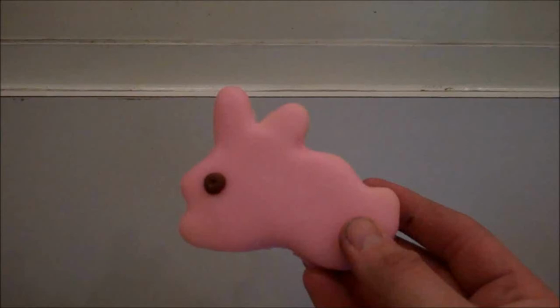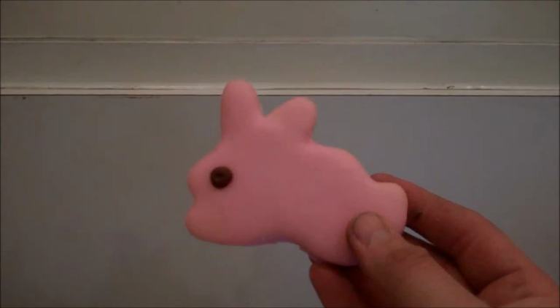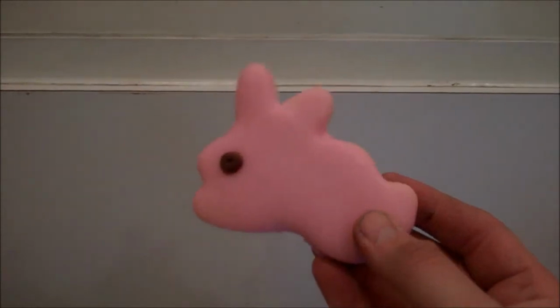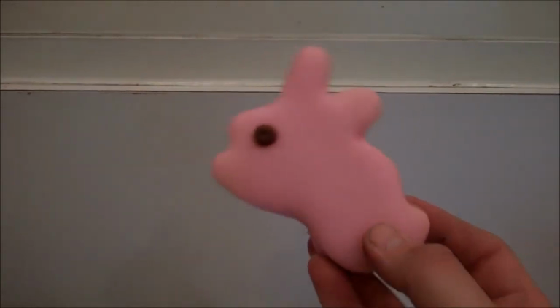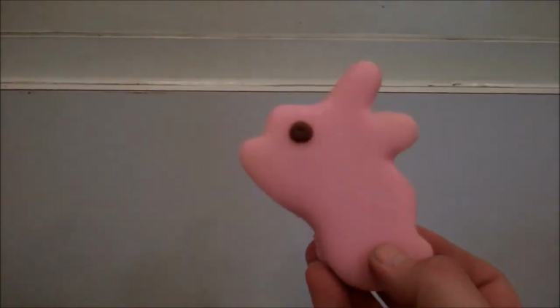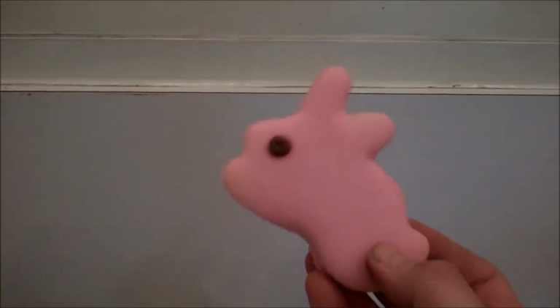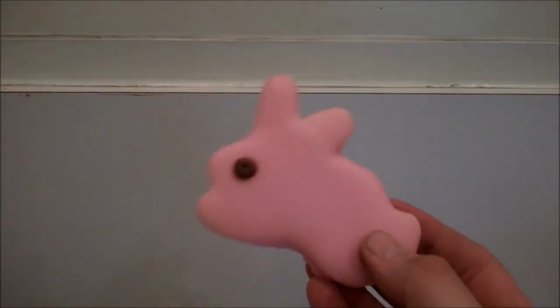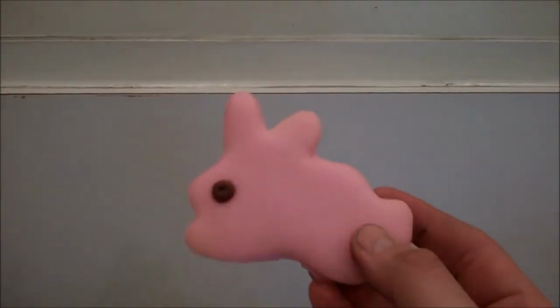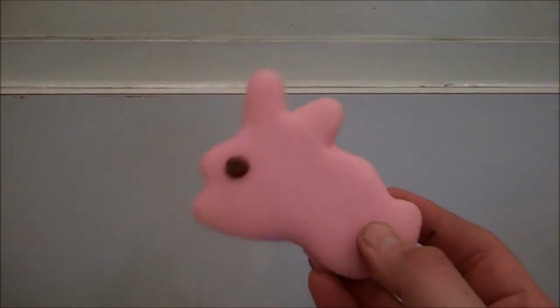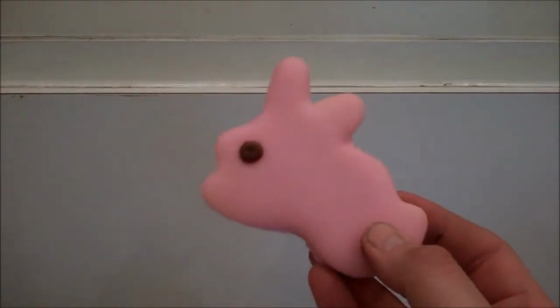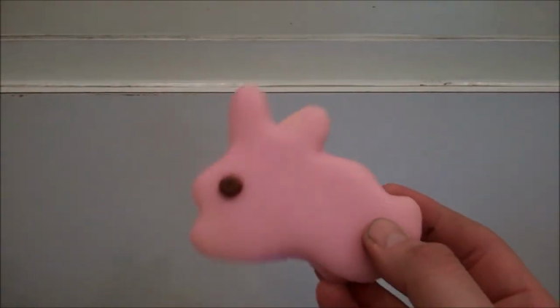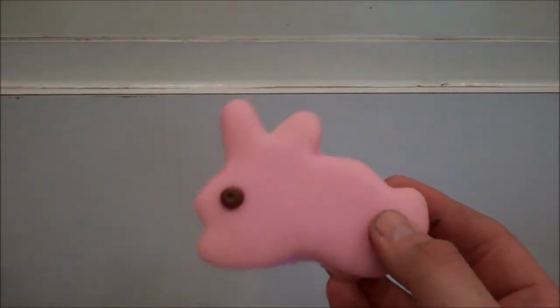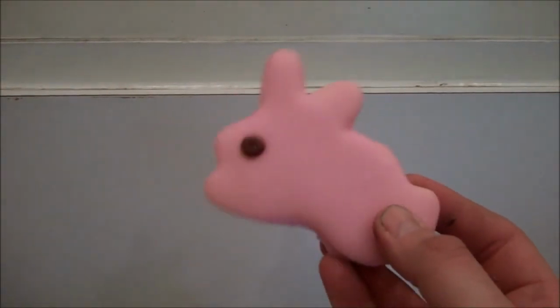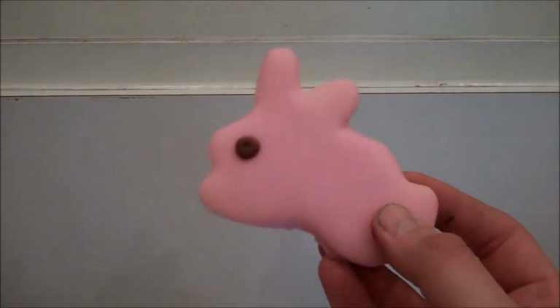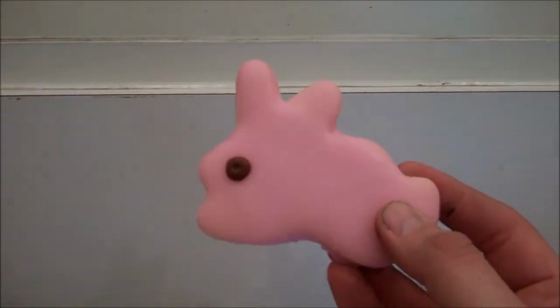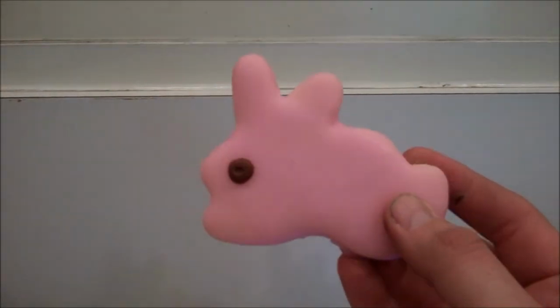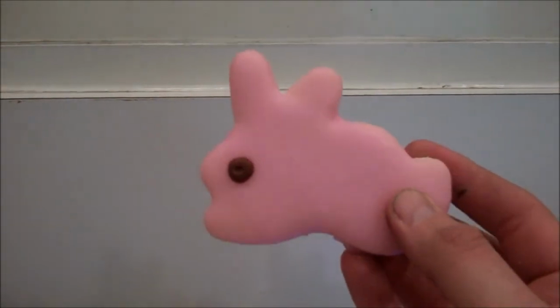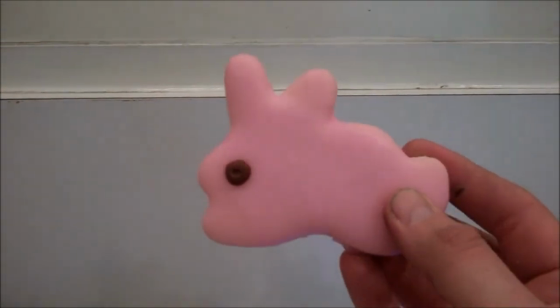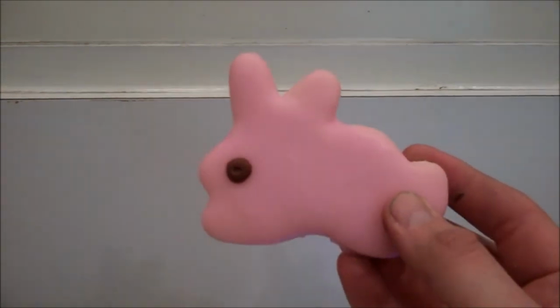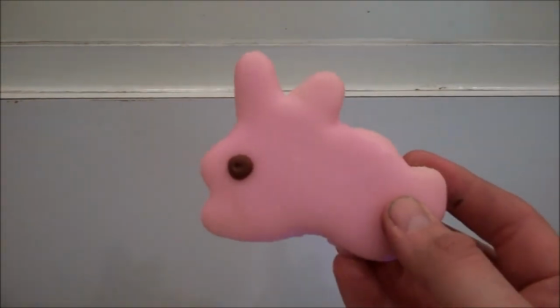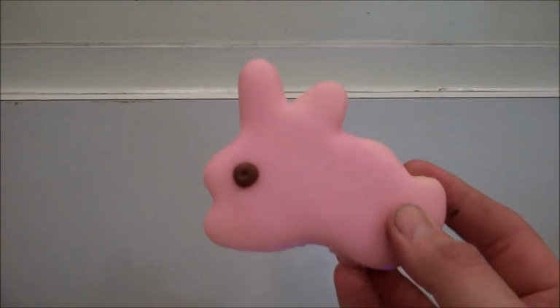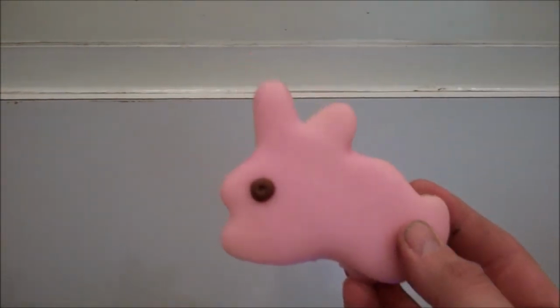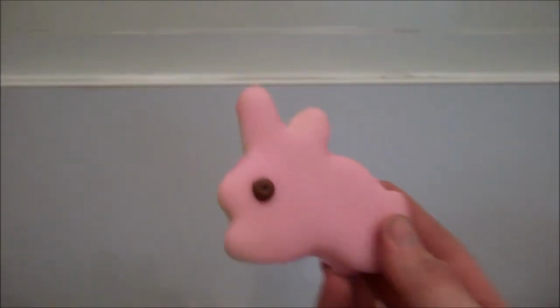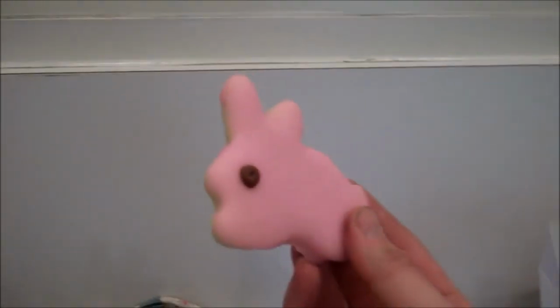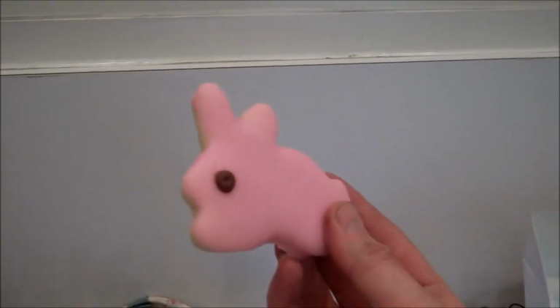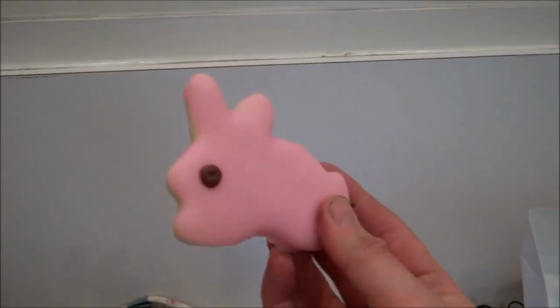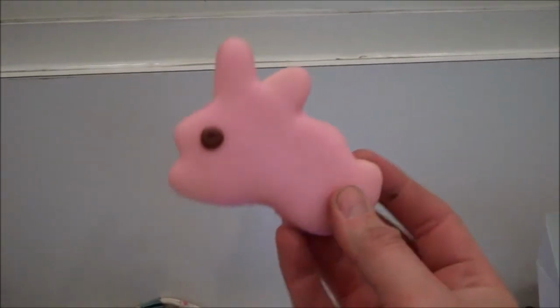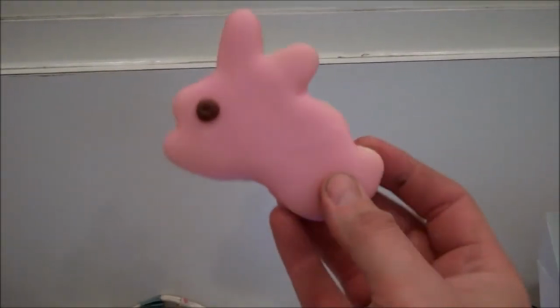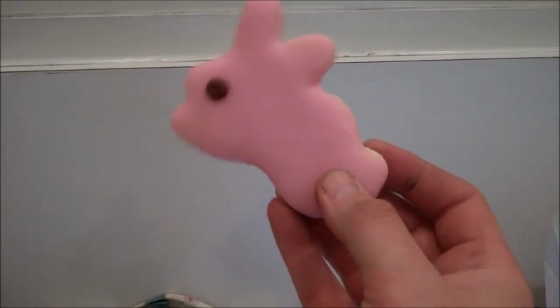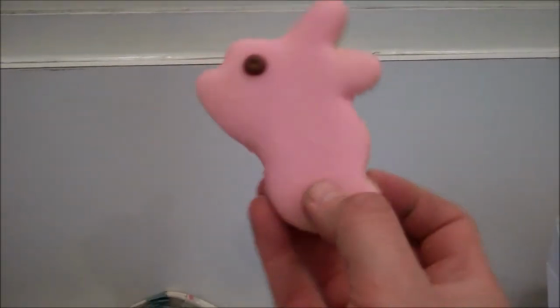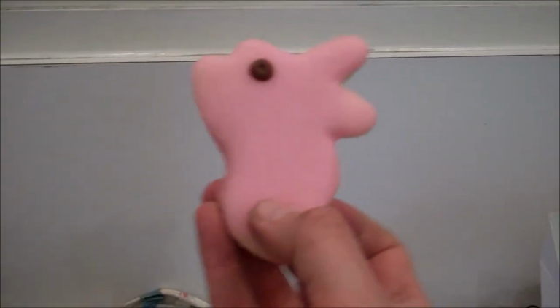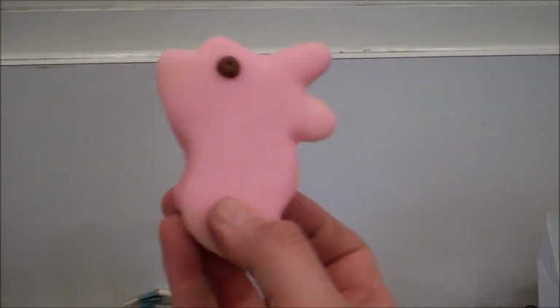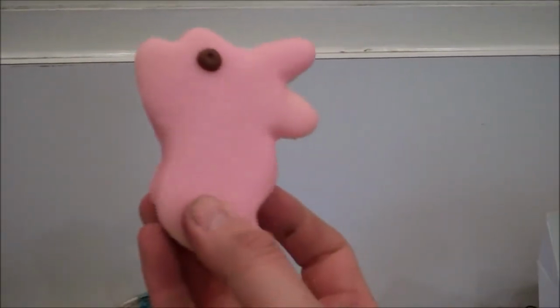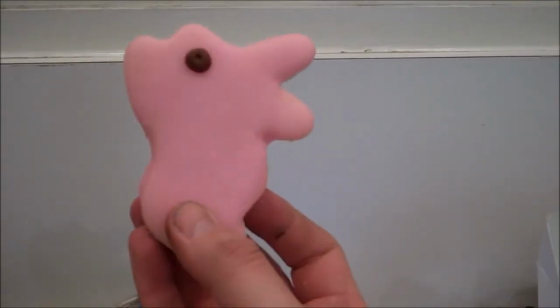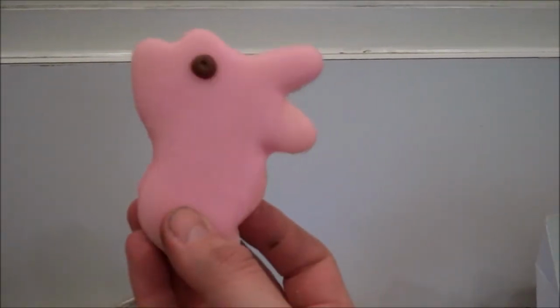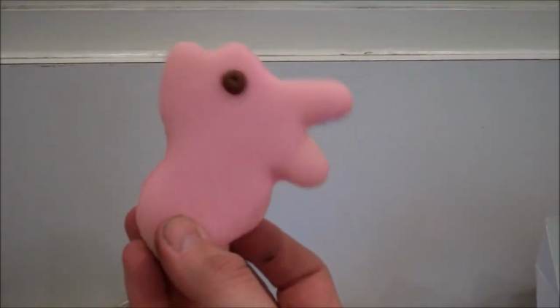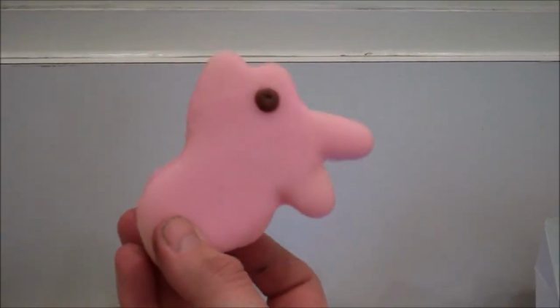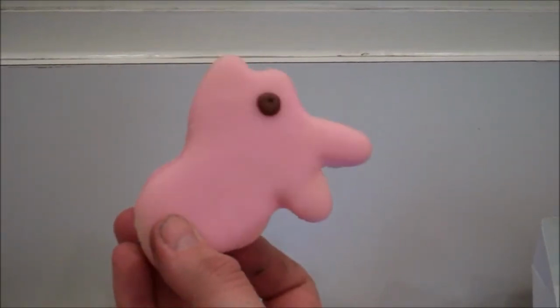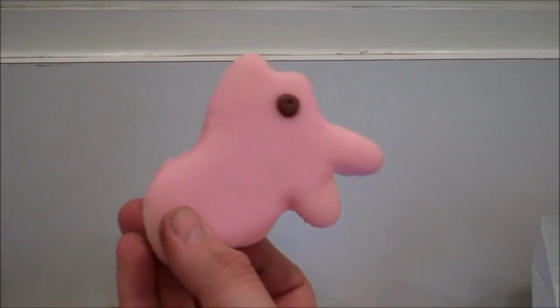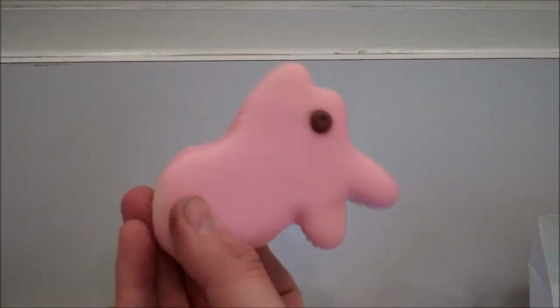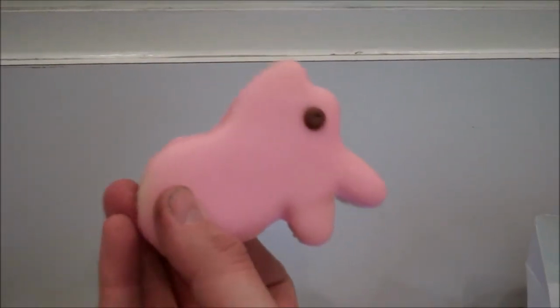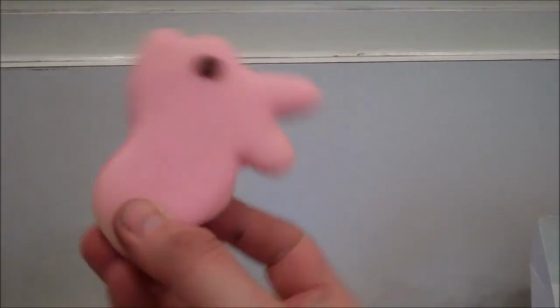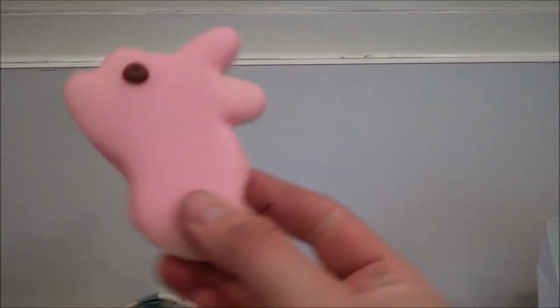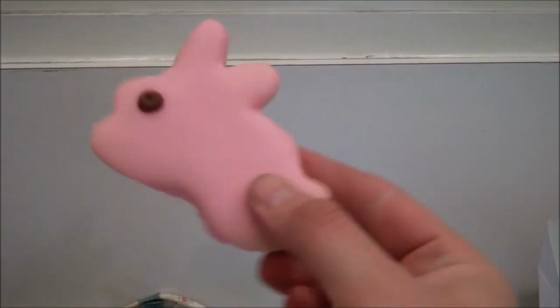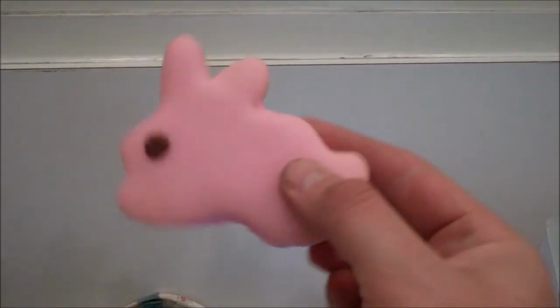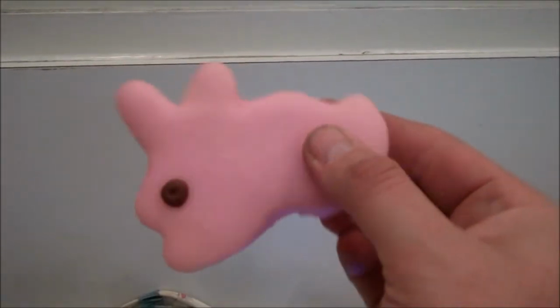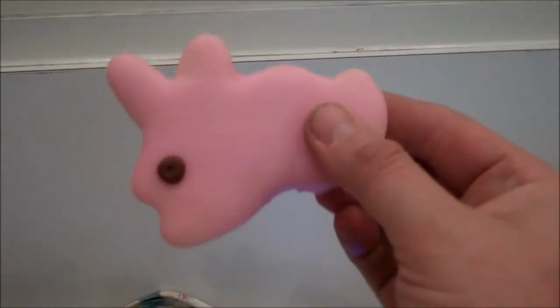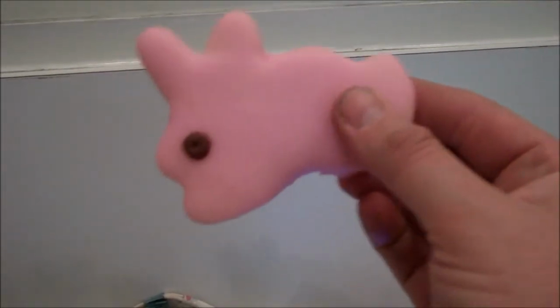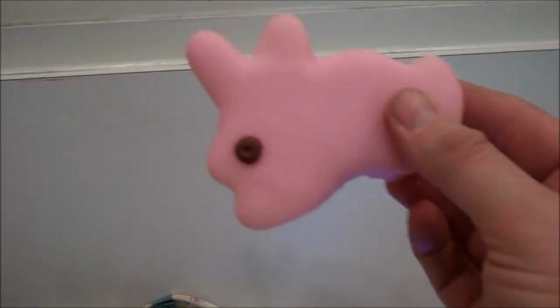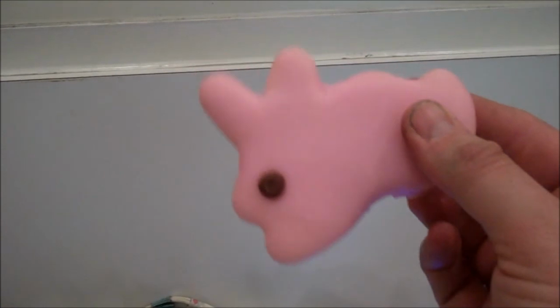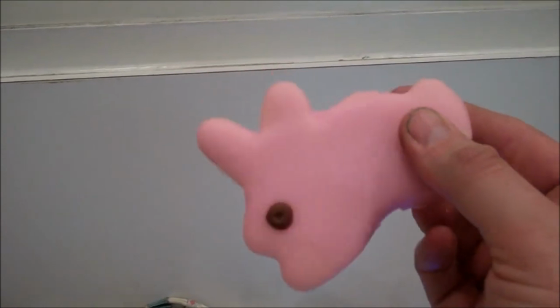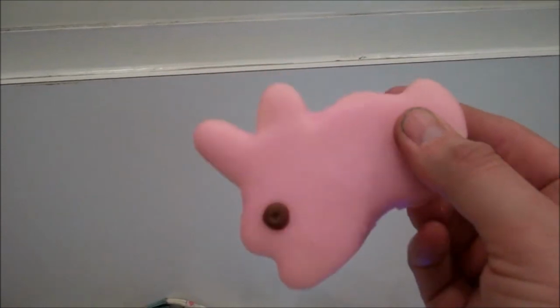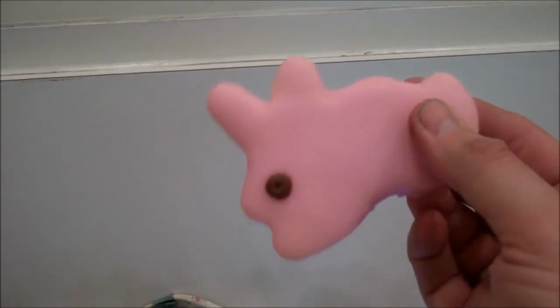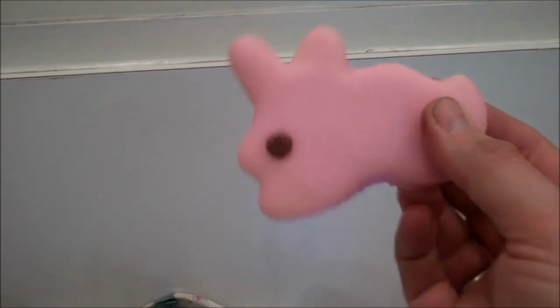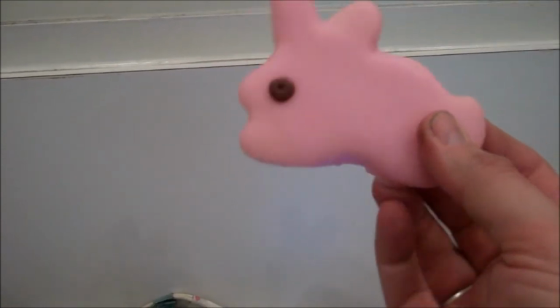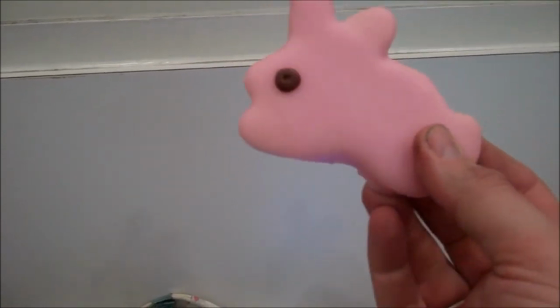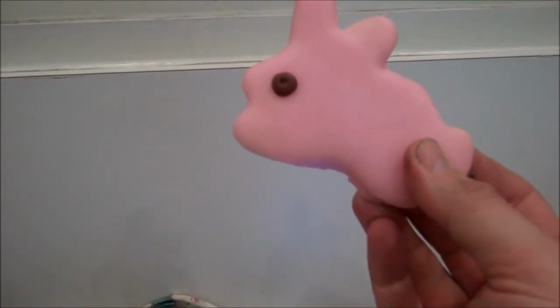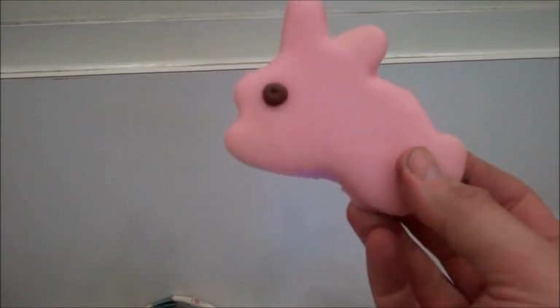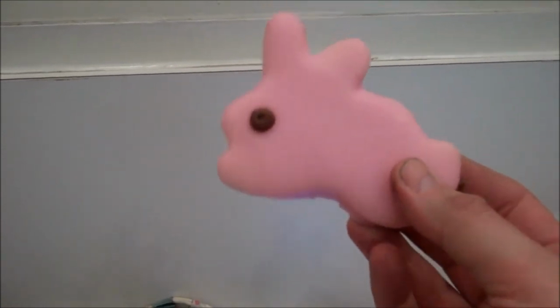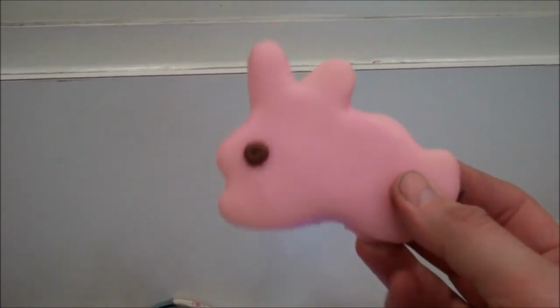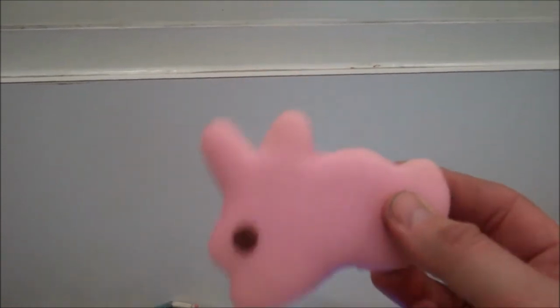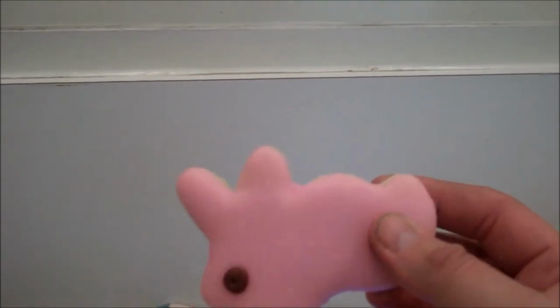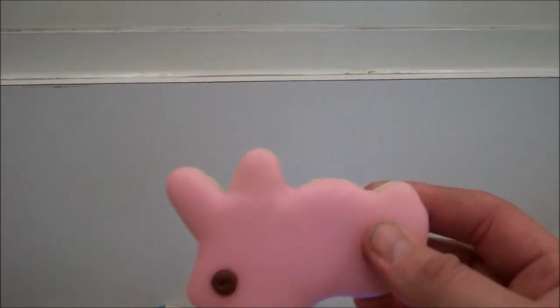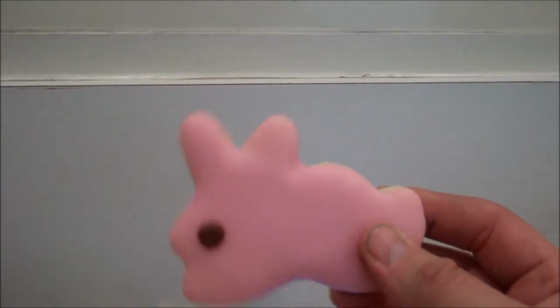Okay, I'll stick to my happy face cookie. This just doesn't even look like a rabbit.